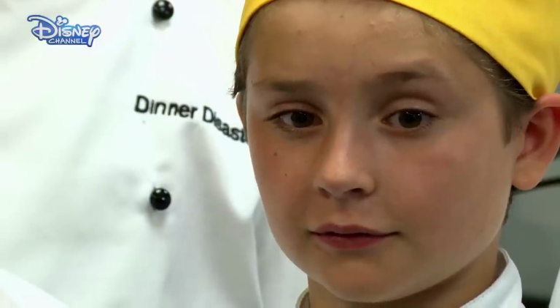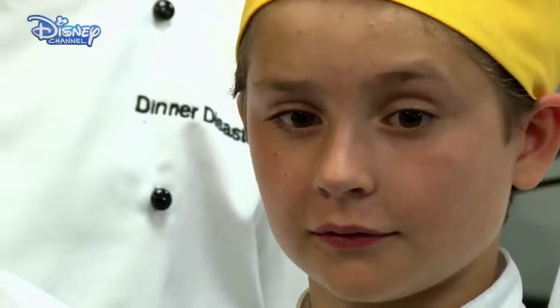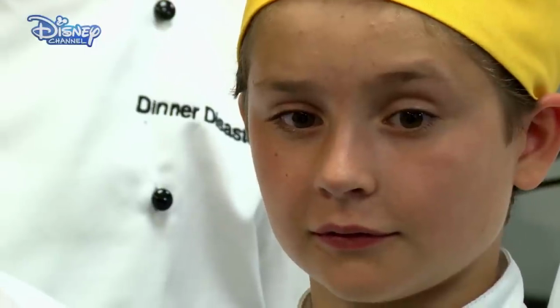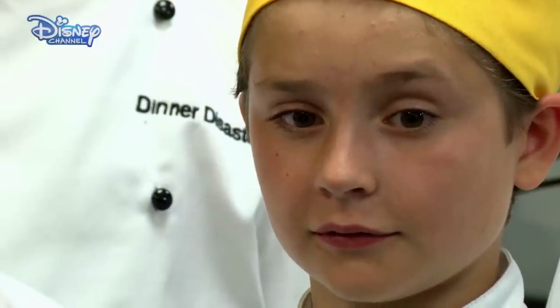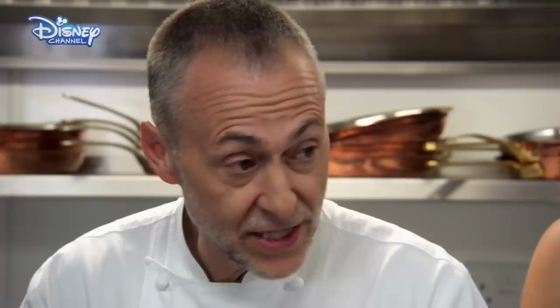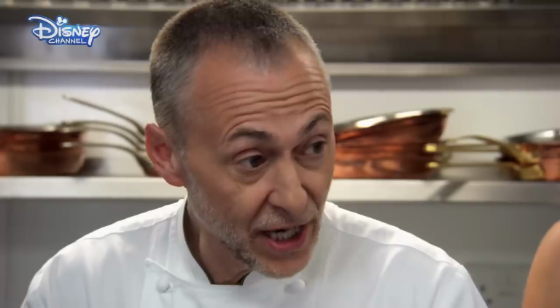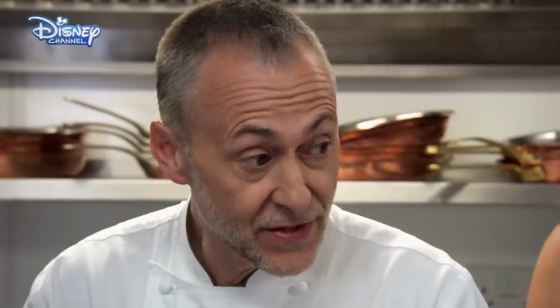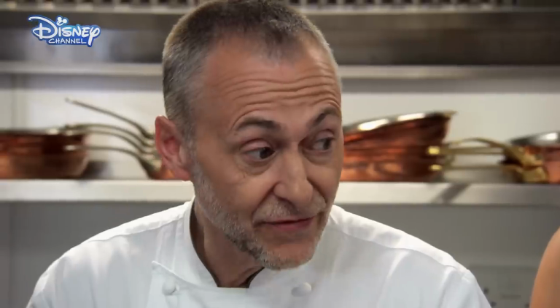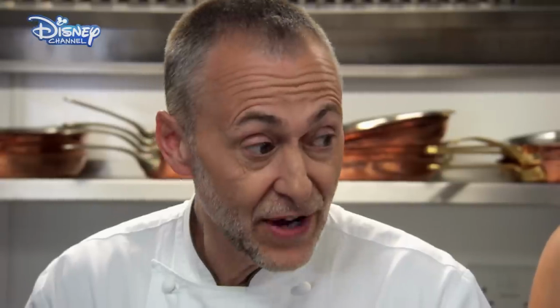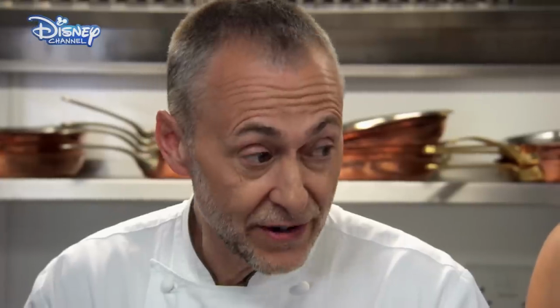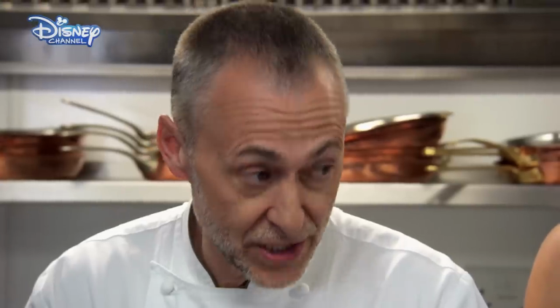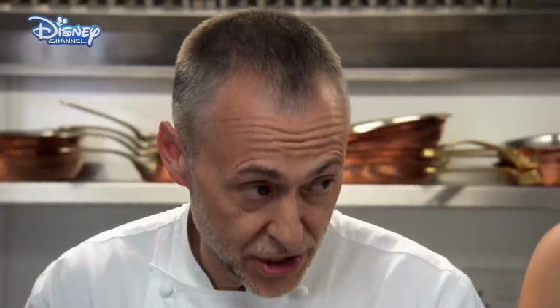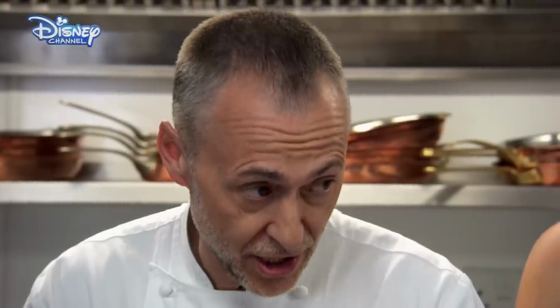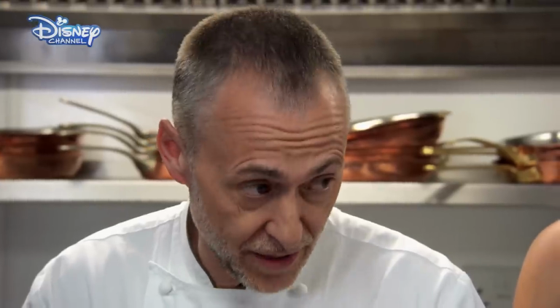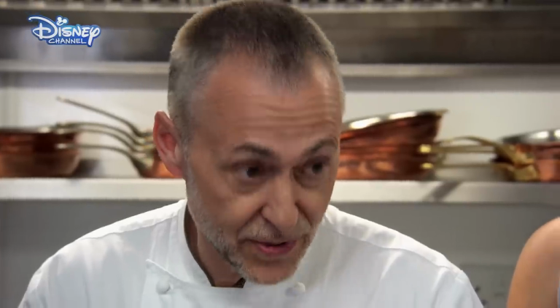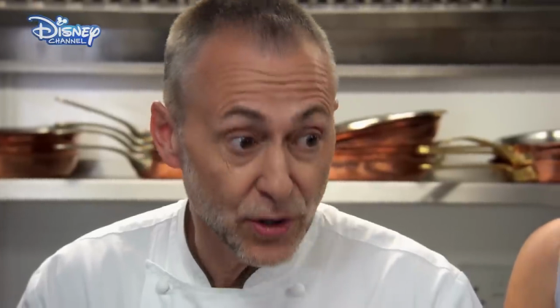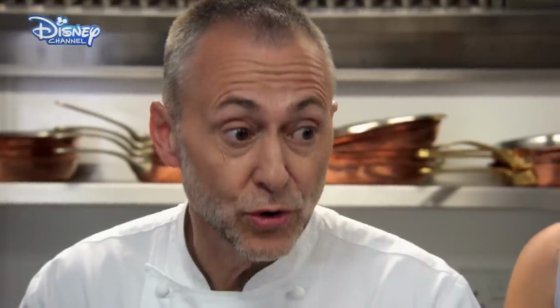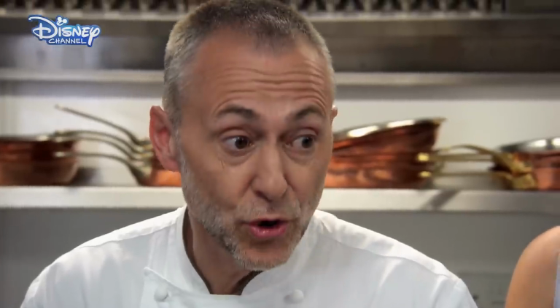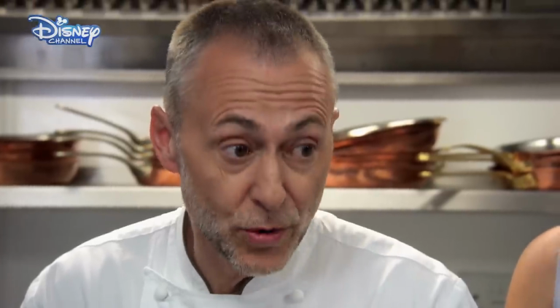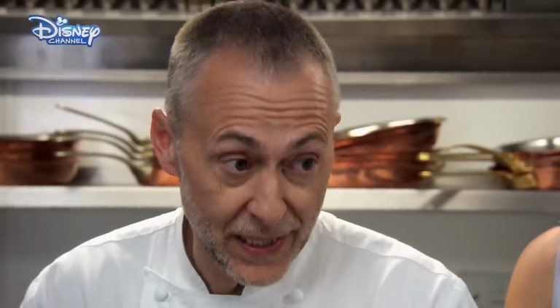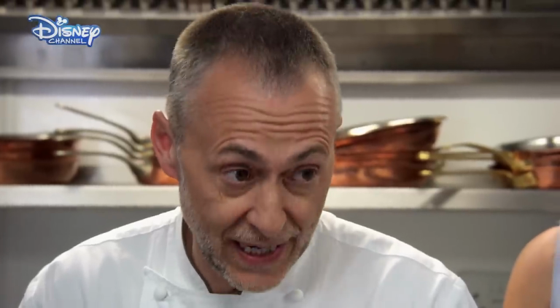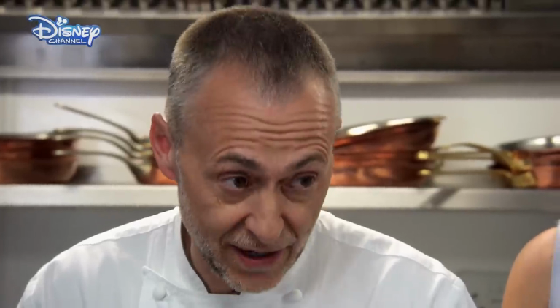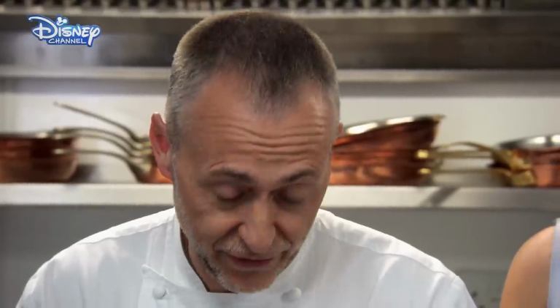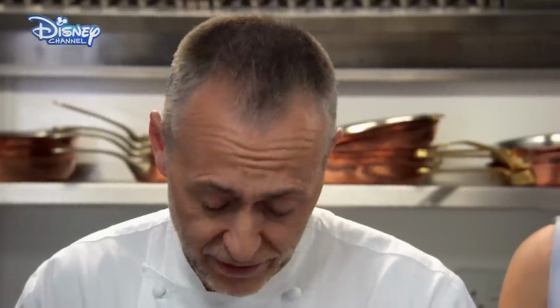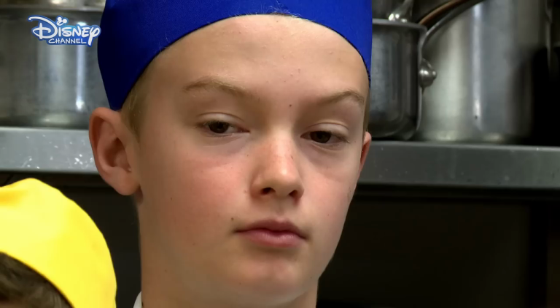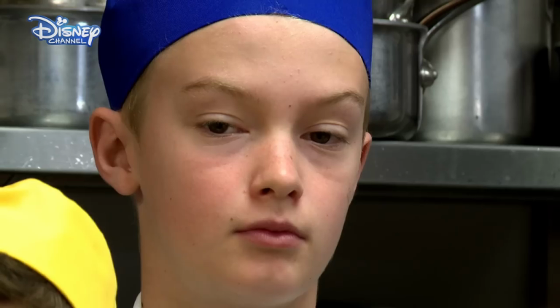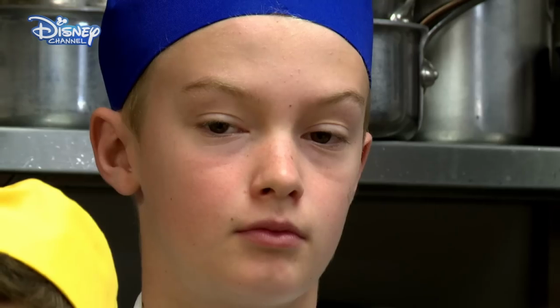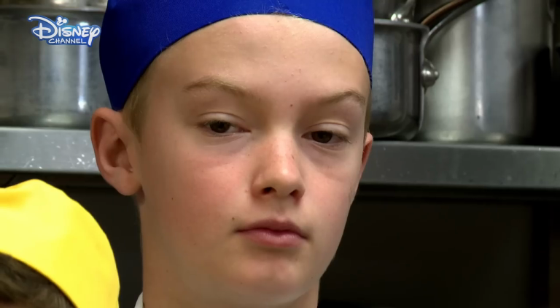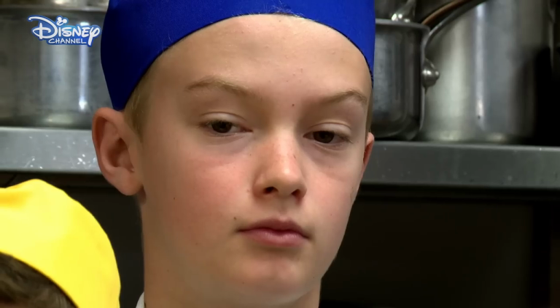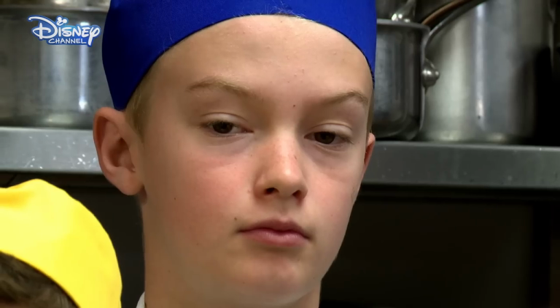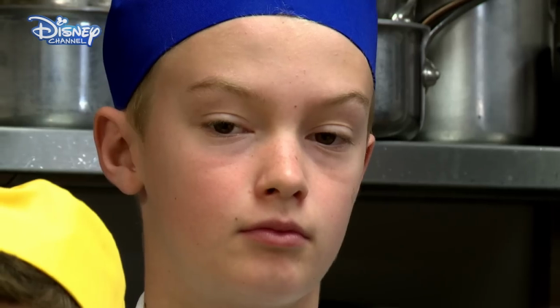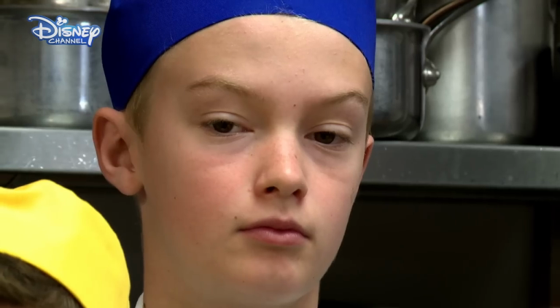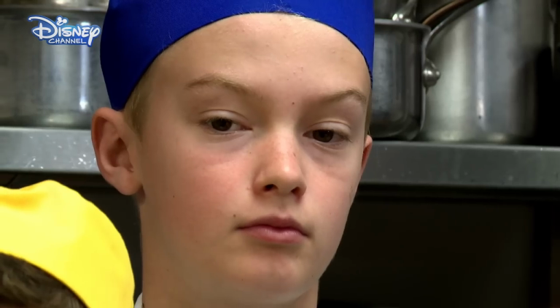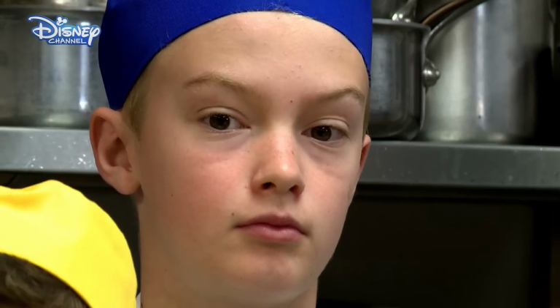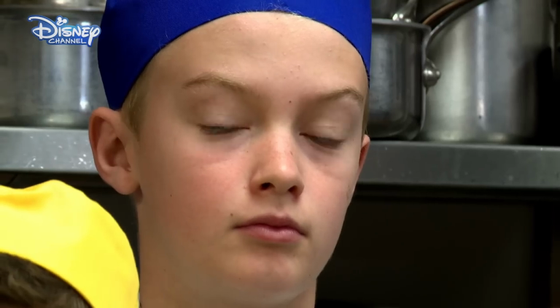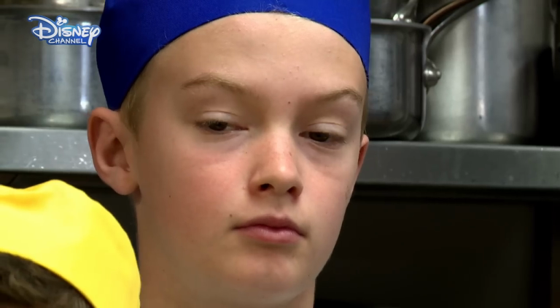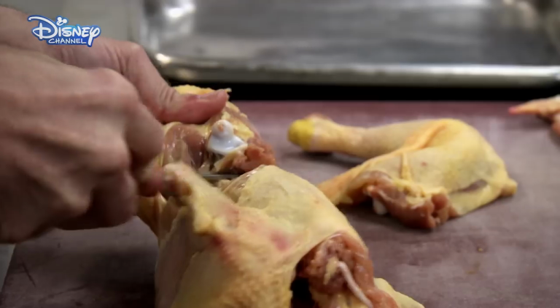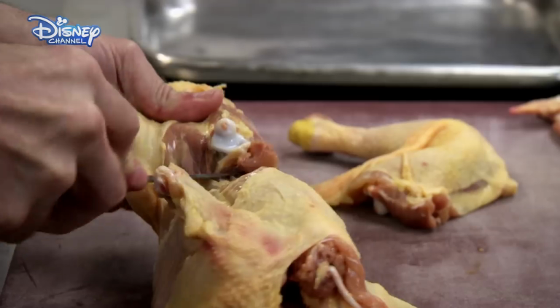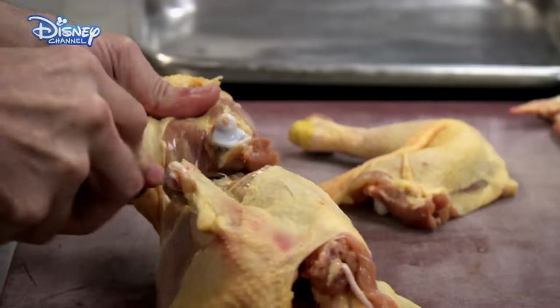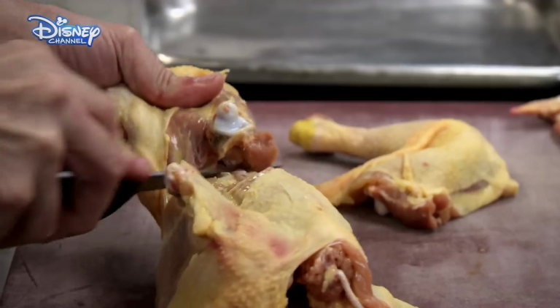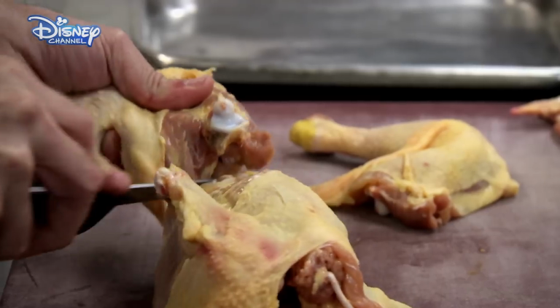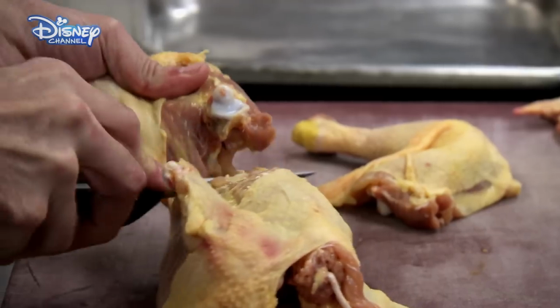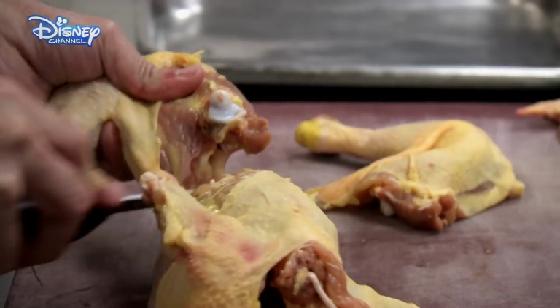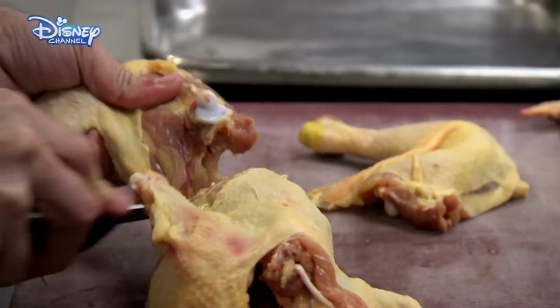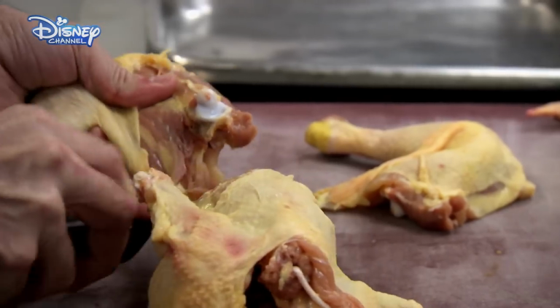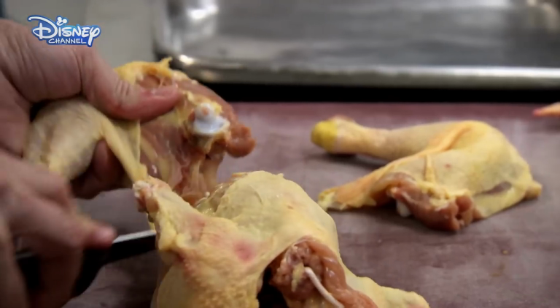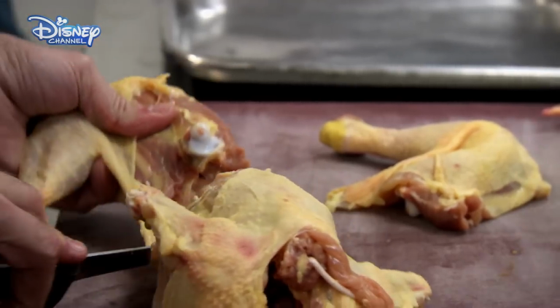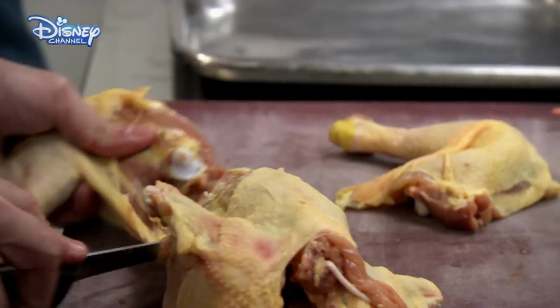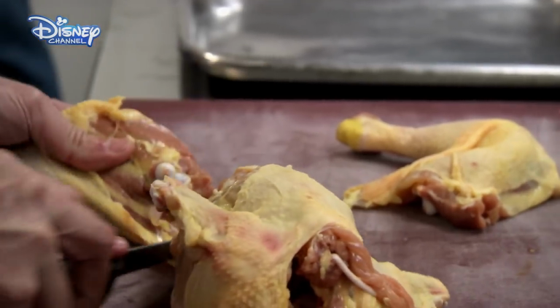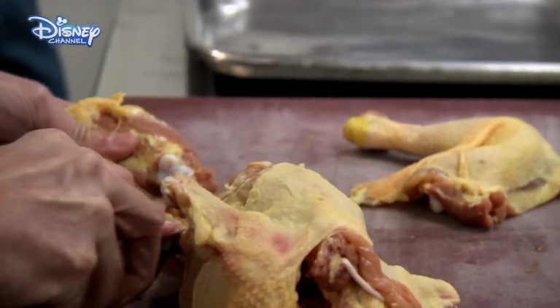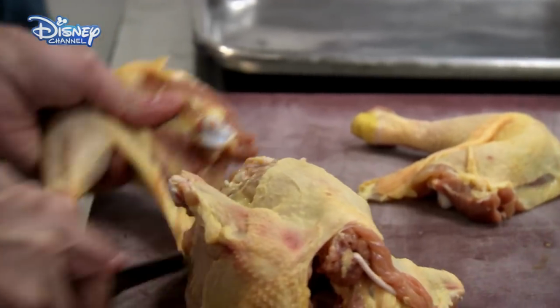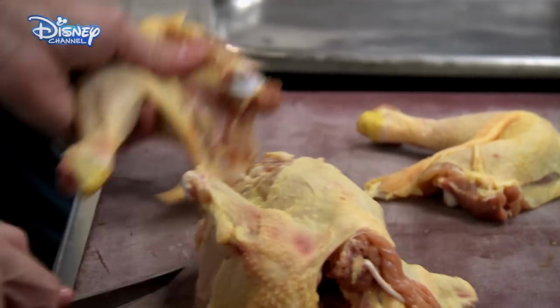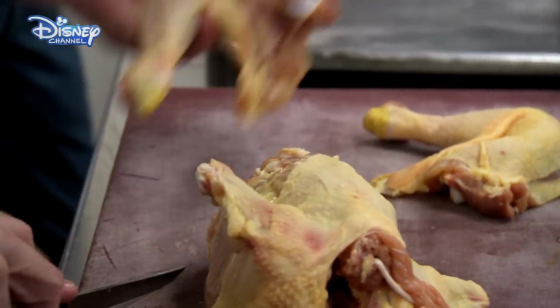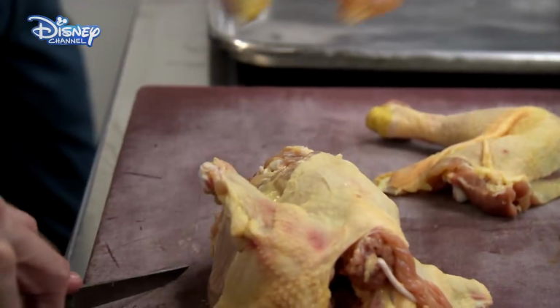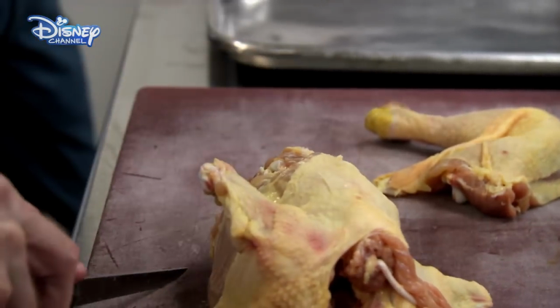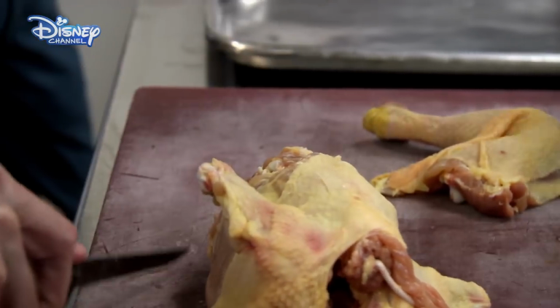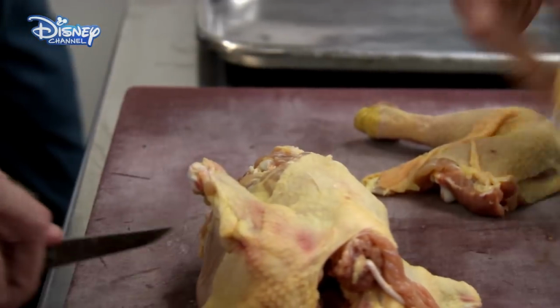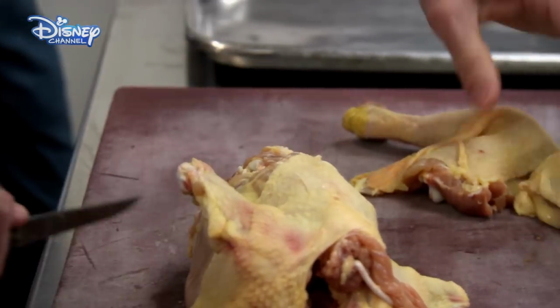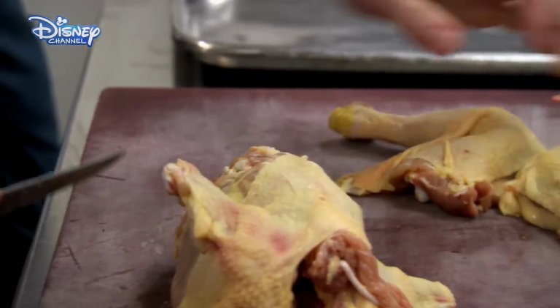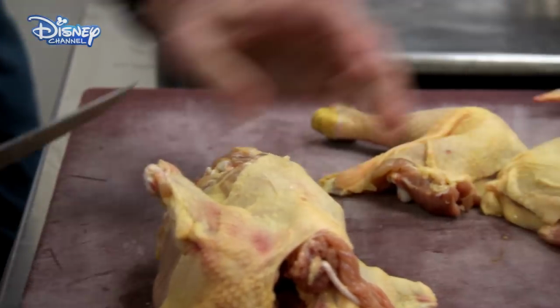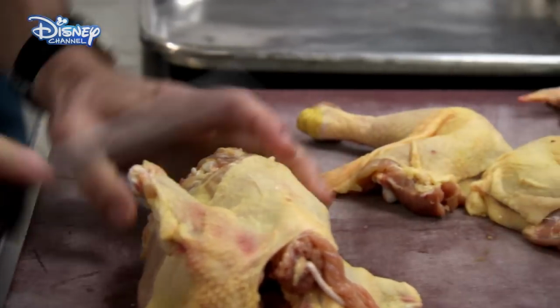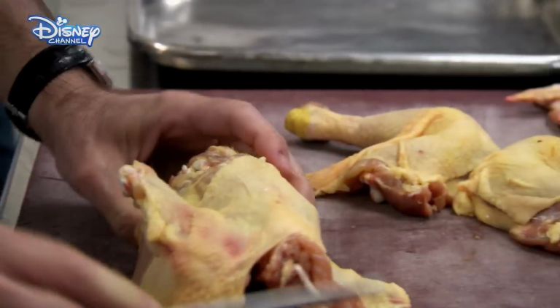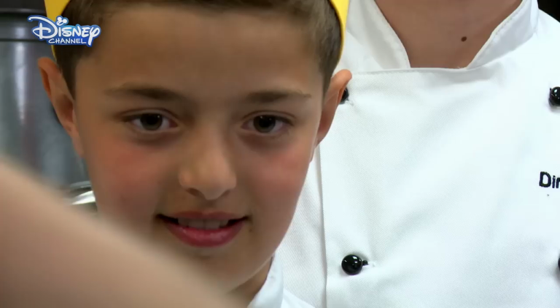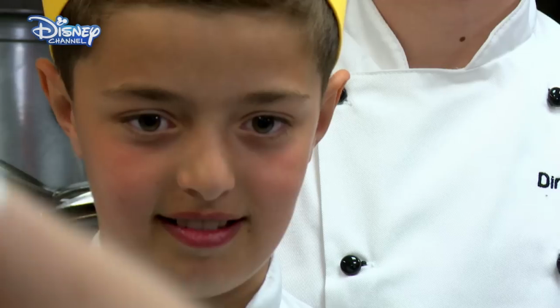Remember, these knives are very sharp, so do be careful. And if you're going to do it at home, you need to be supervised. And that's the second leg.